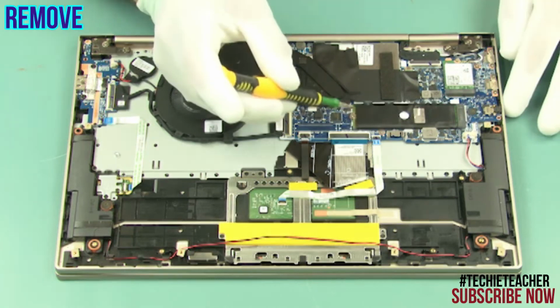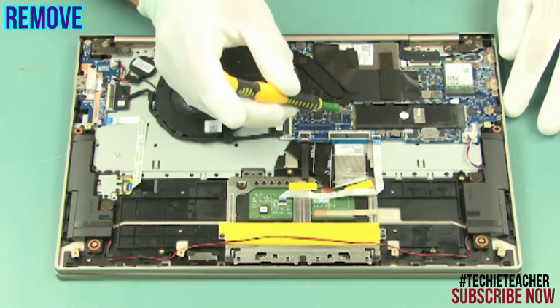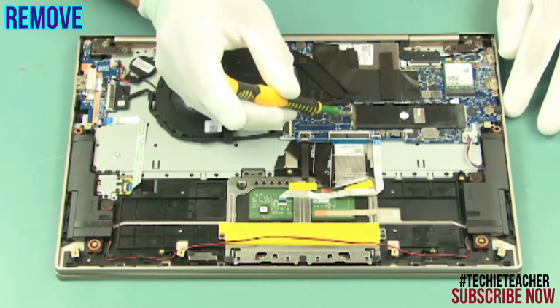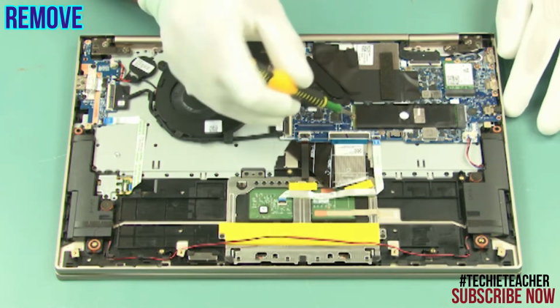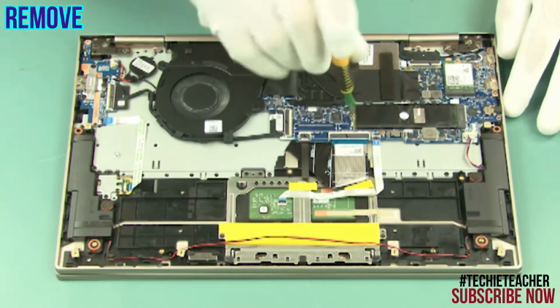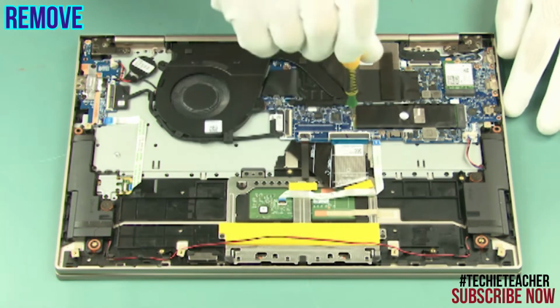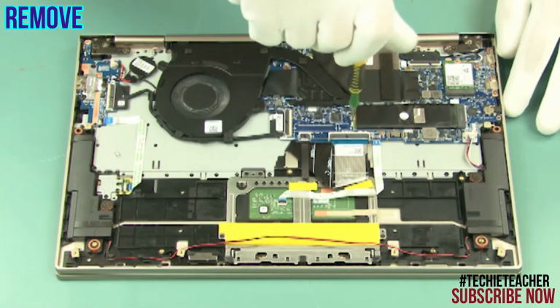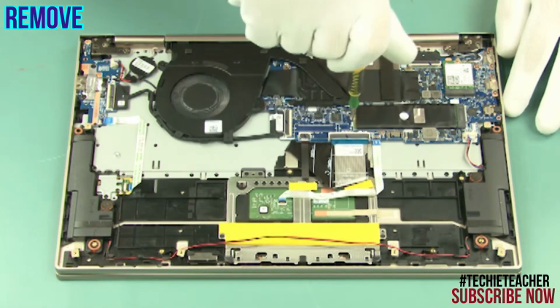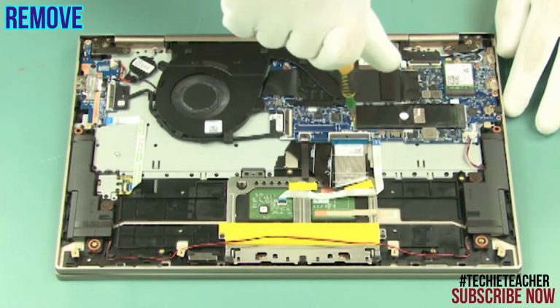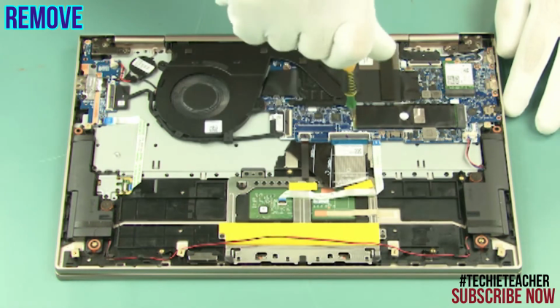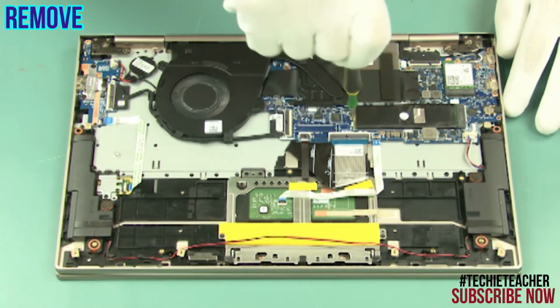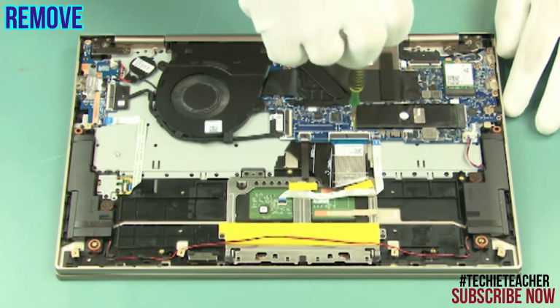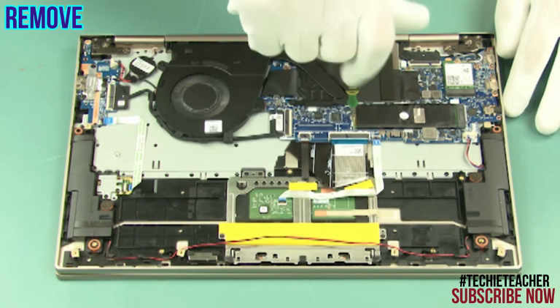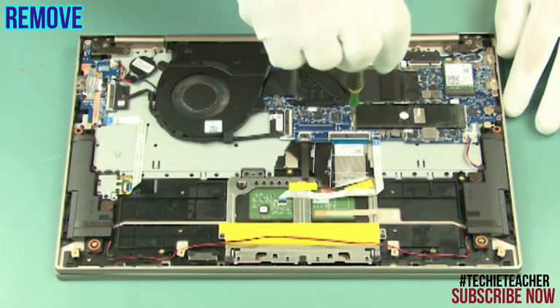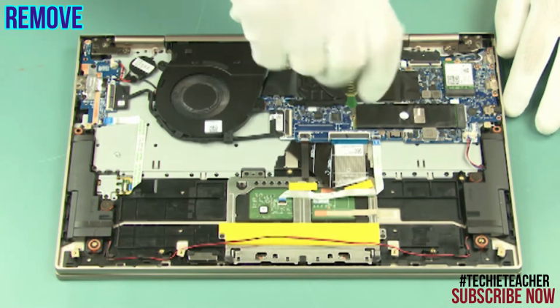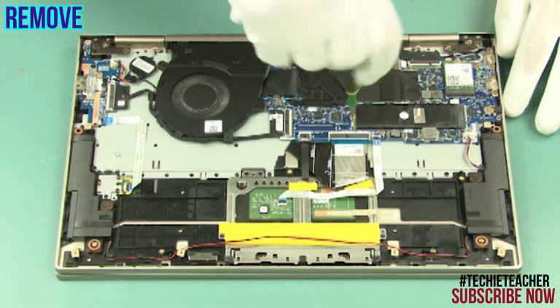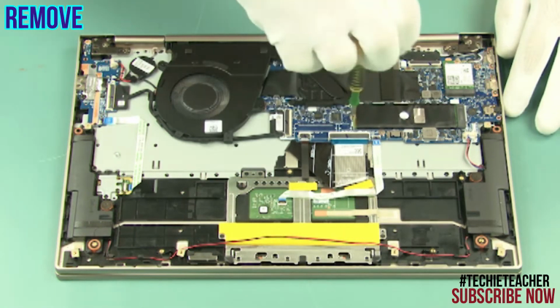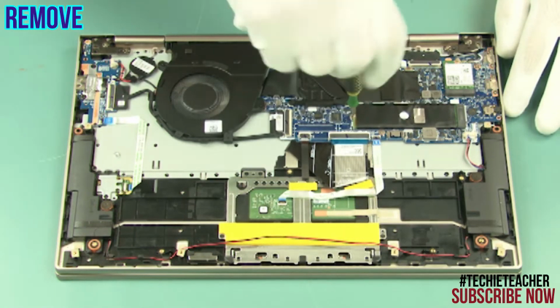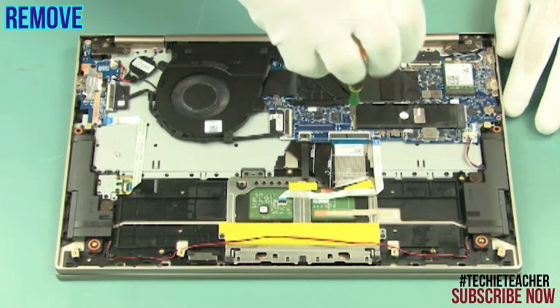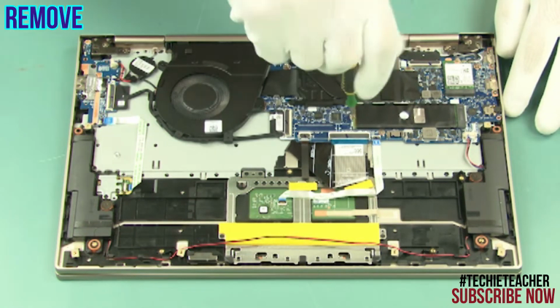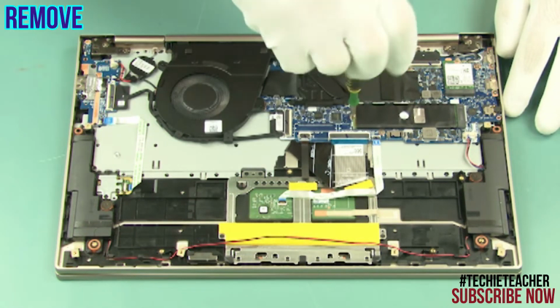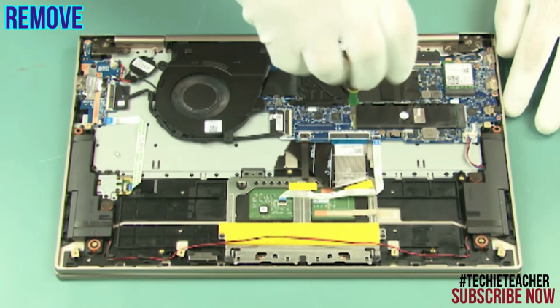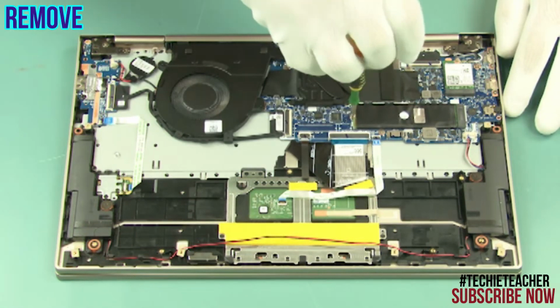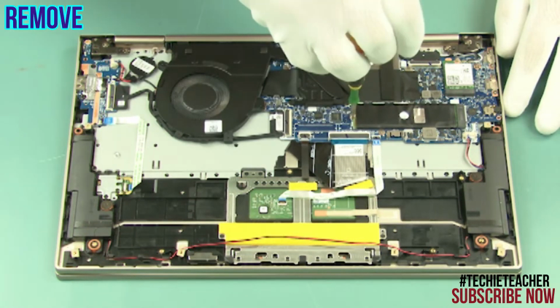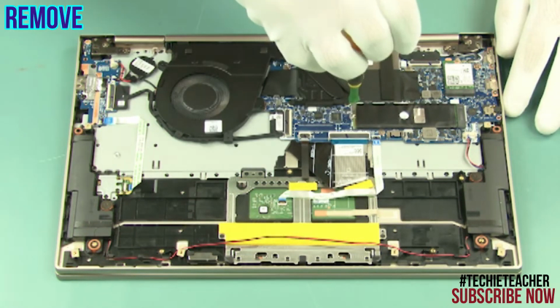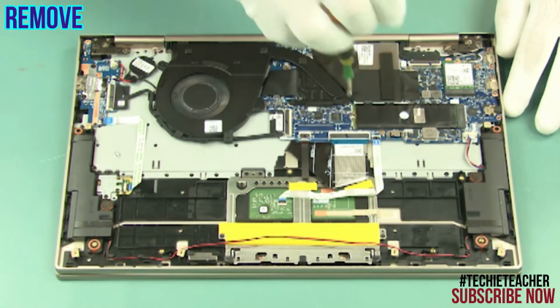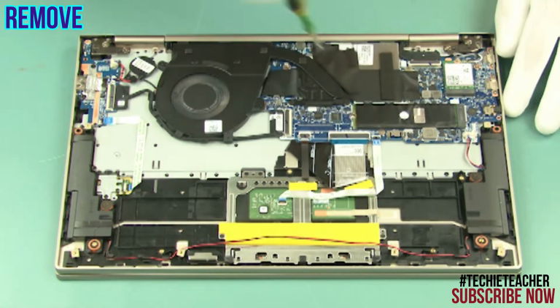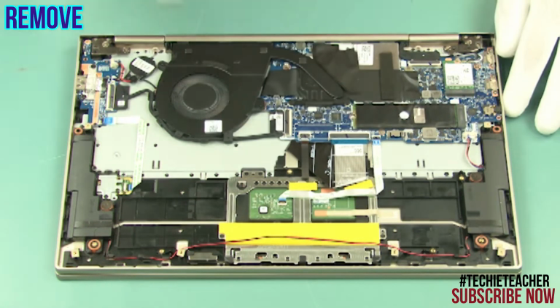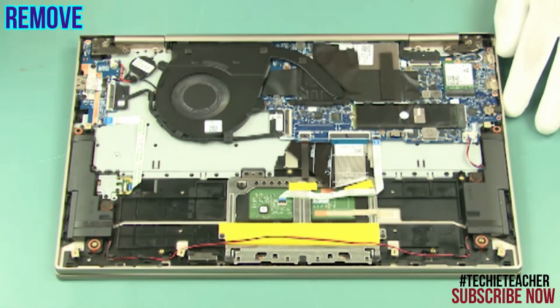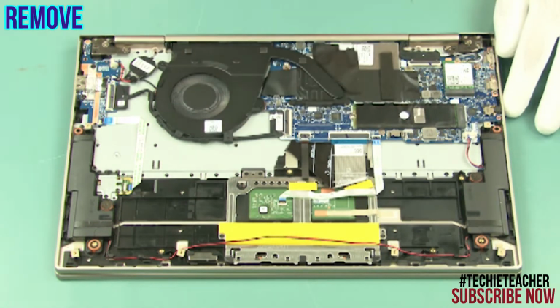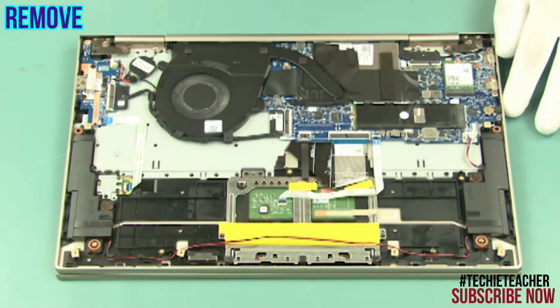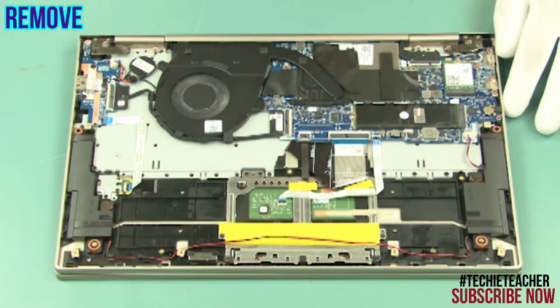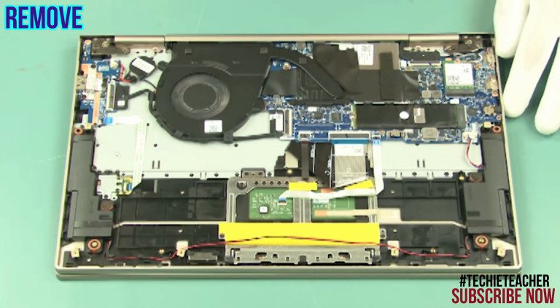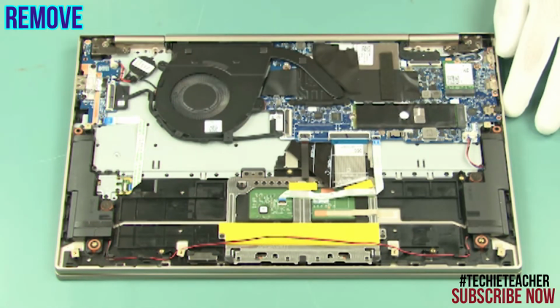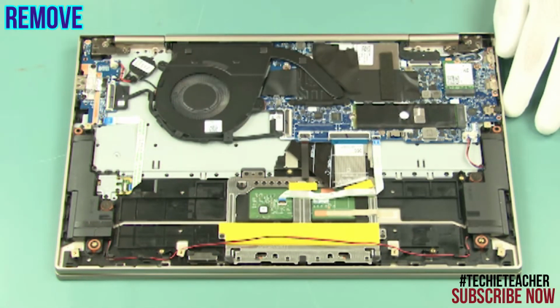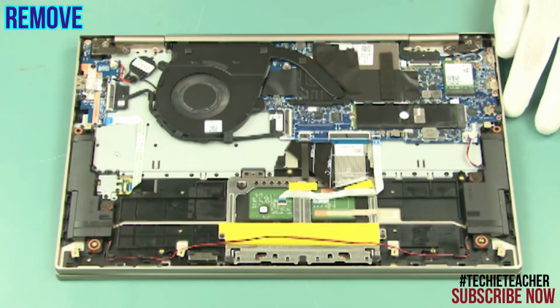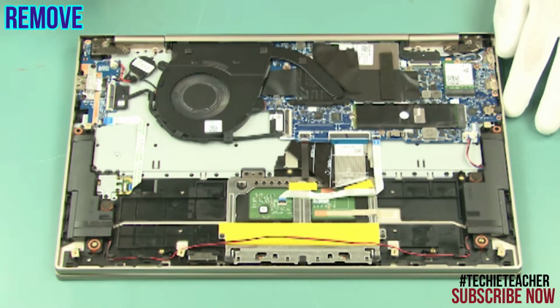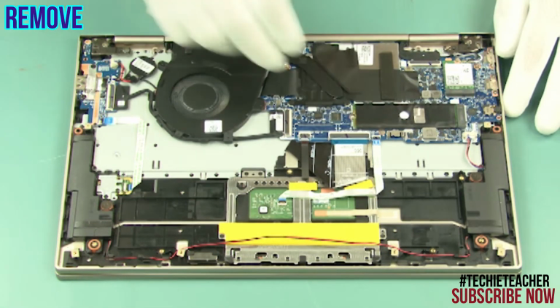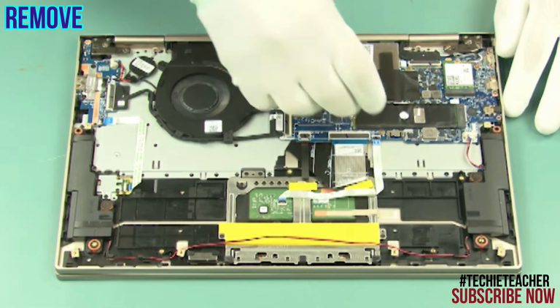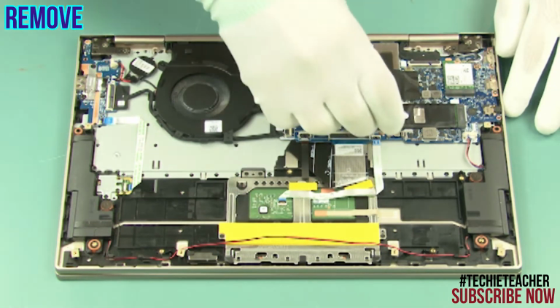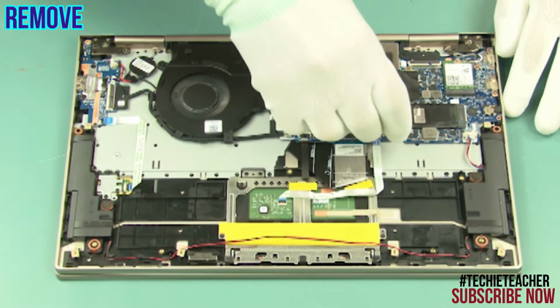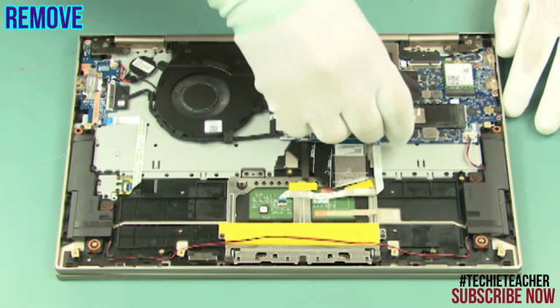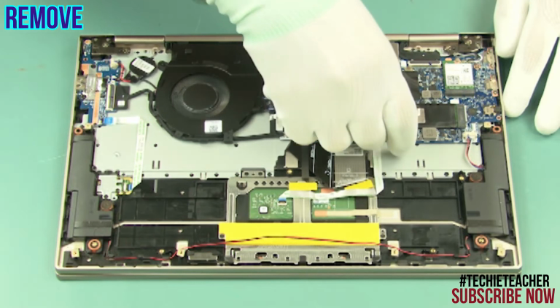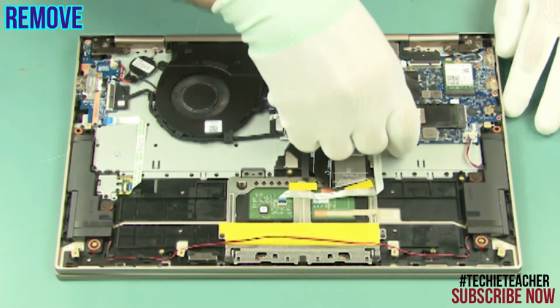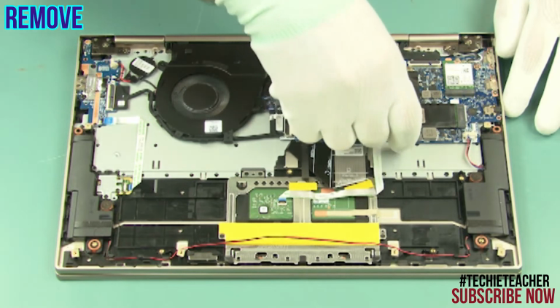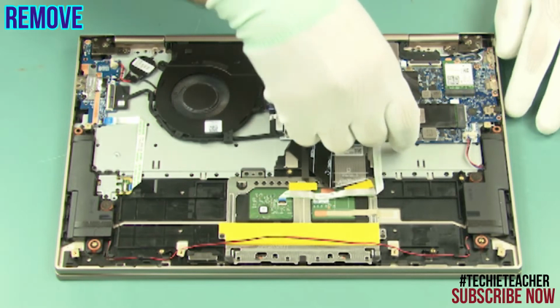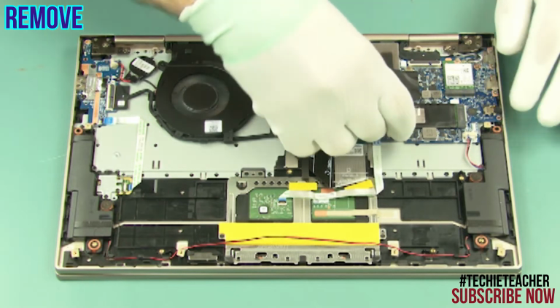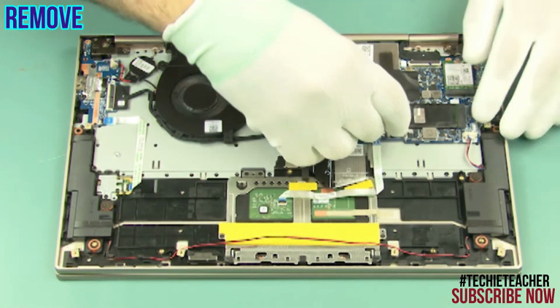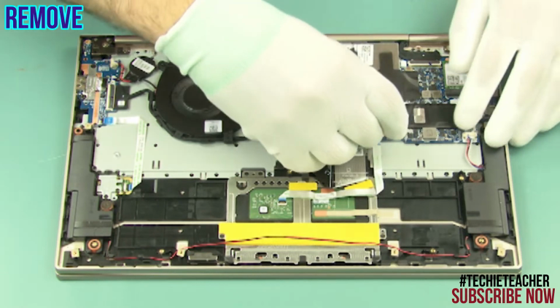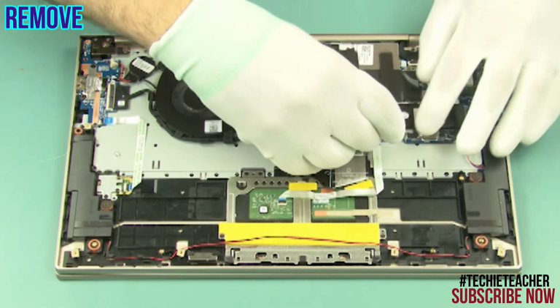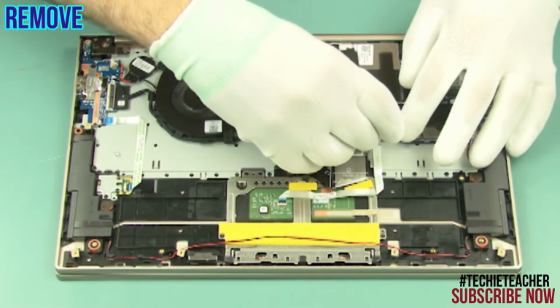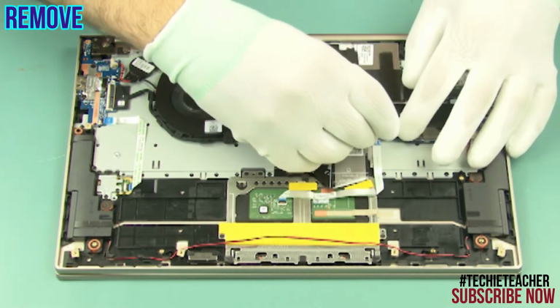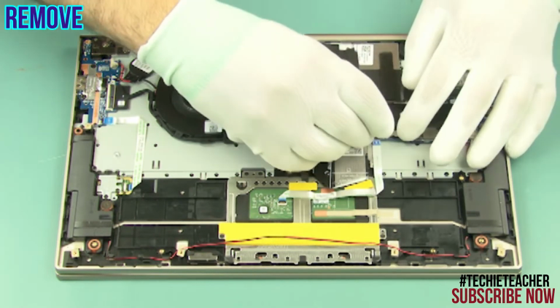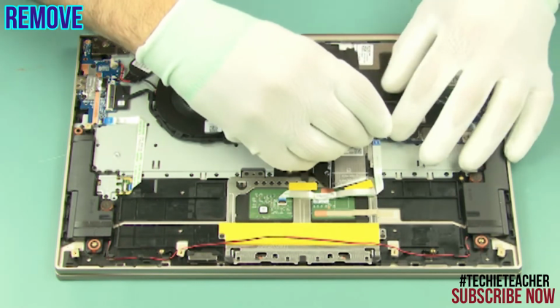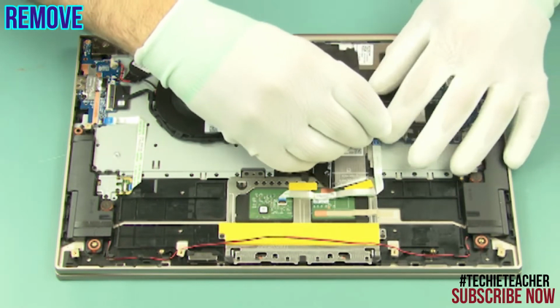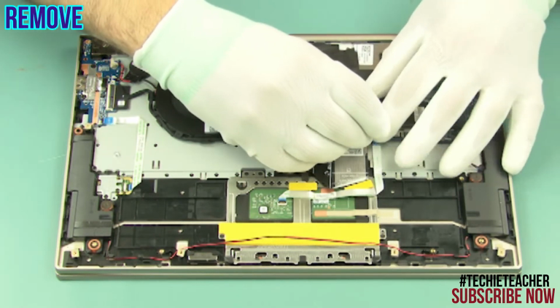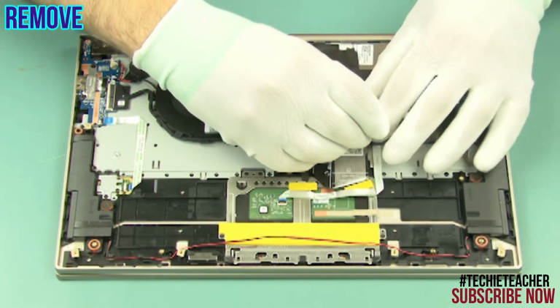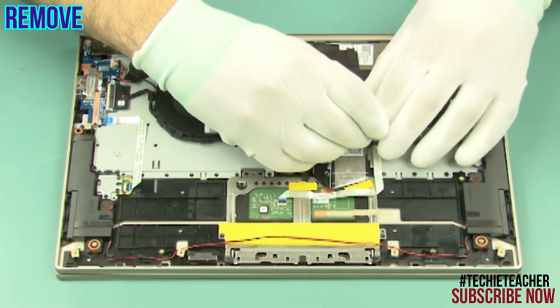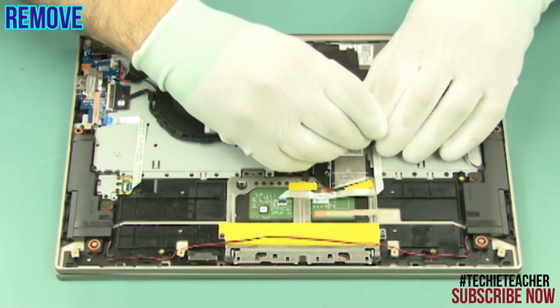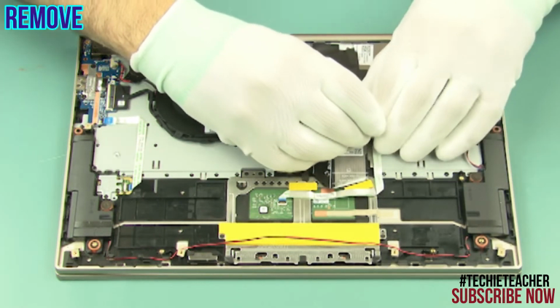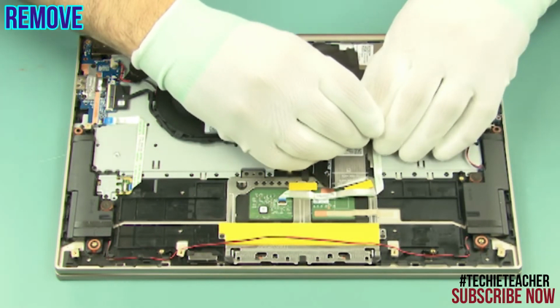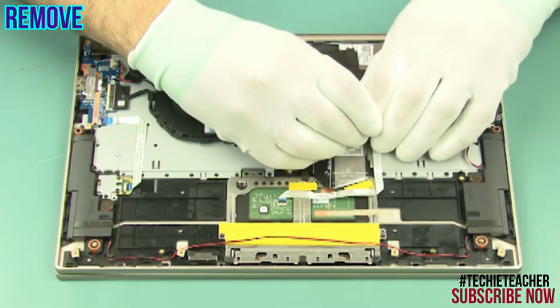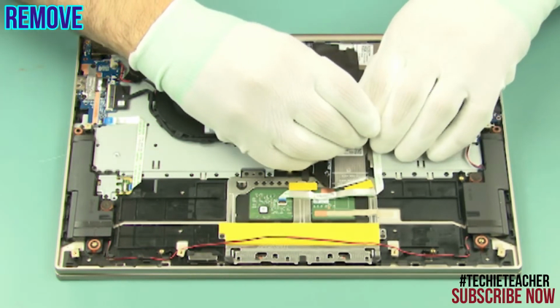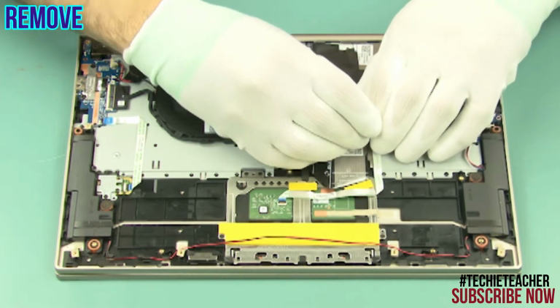Remove one screw. Slide the SSD out of the connector and remove it.